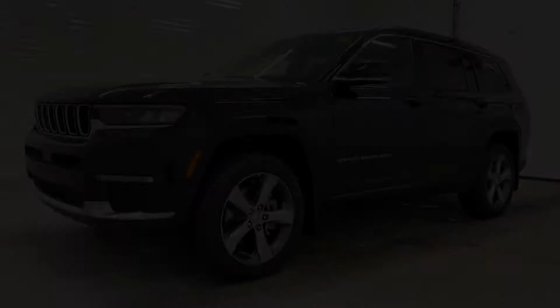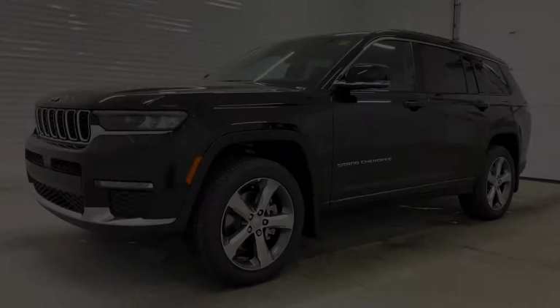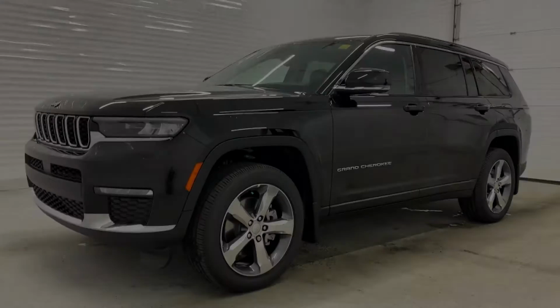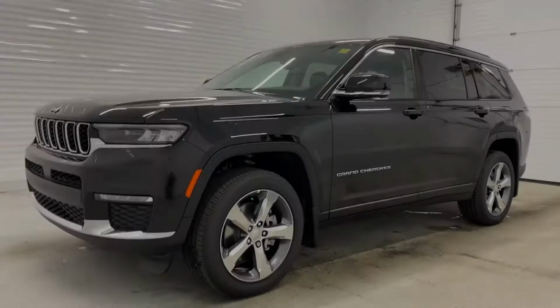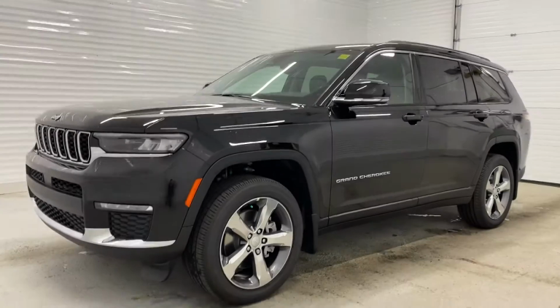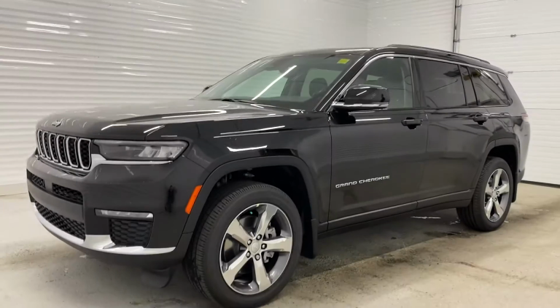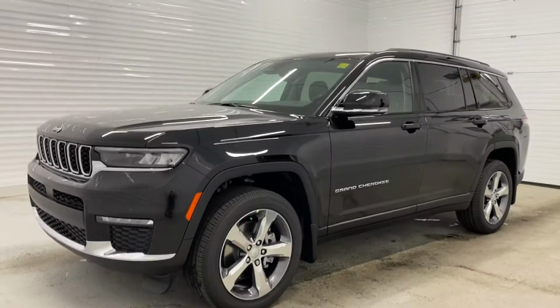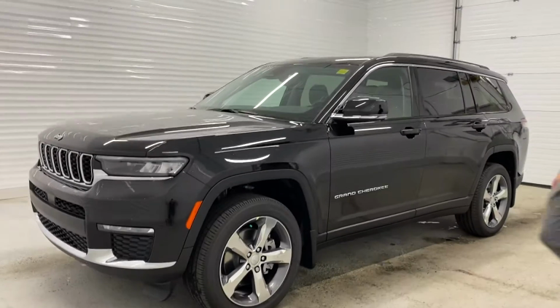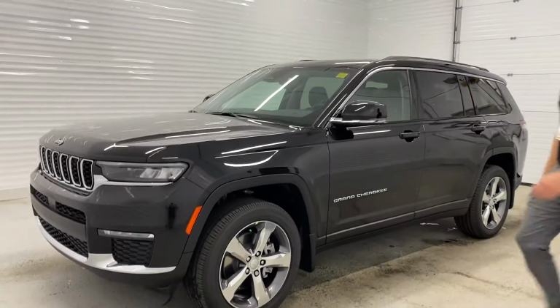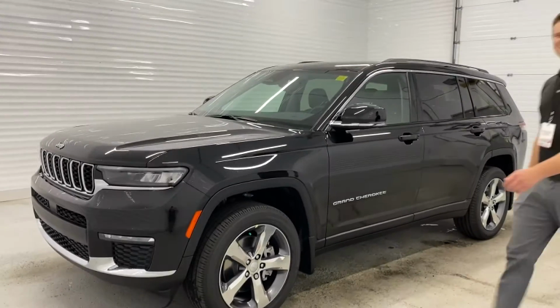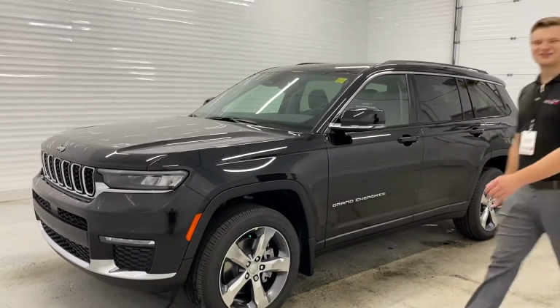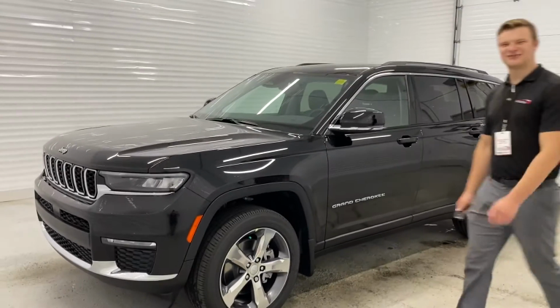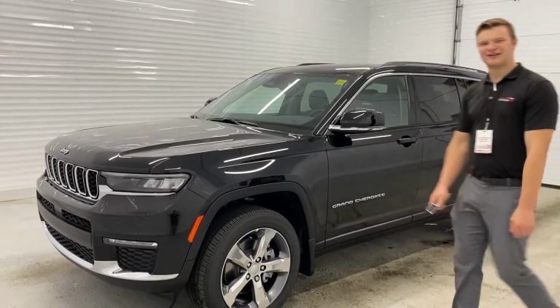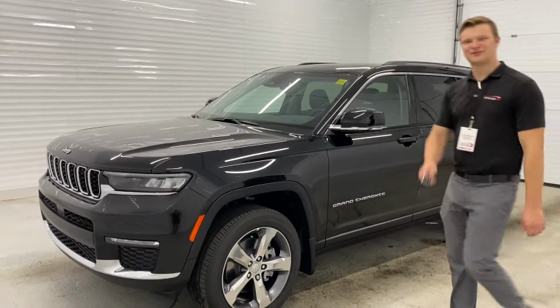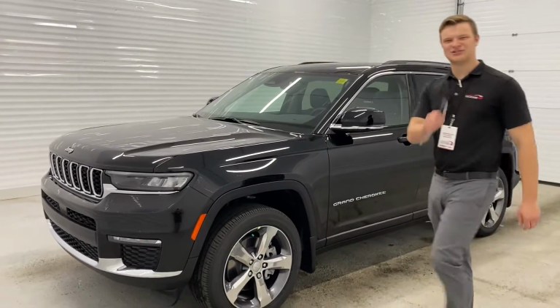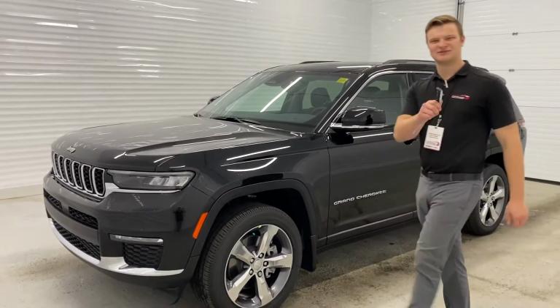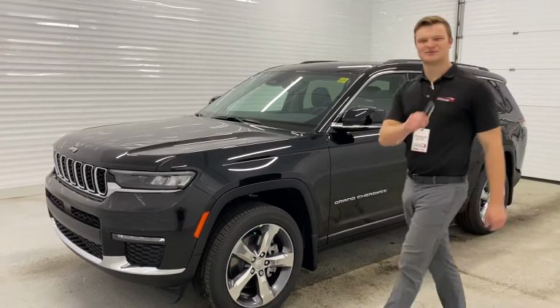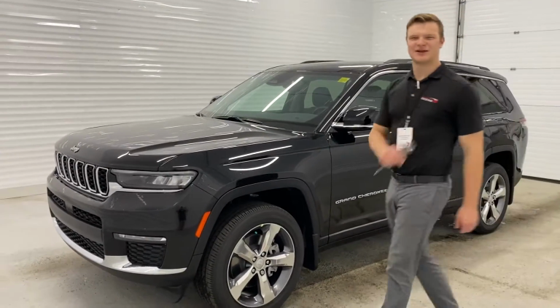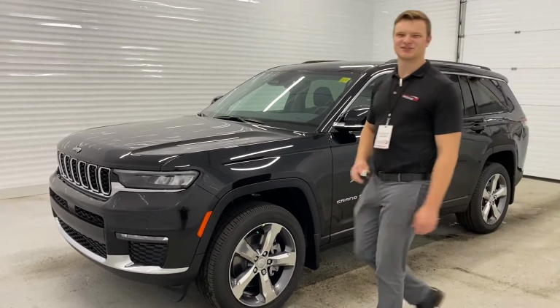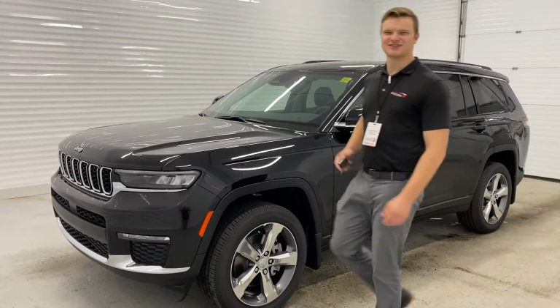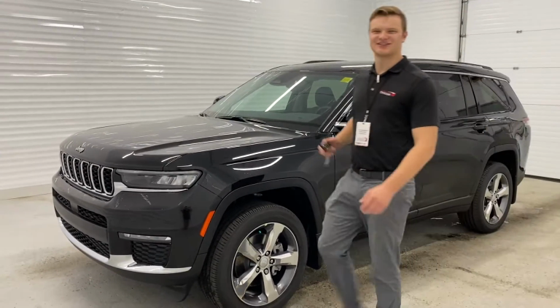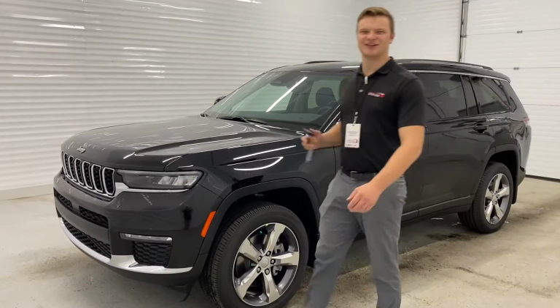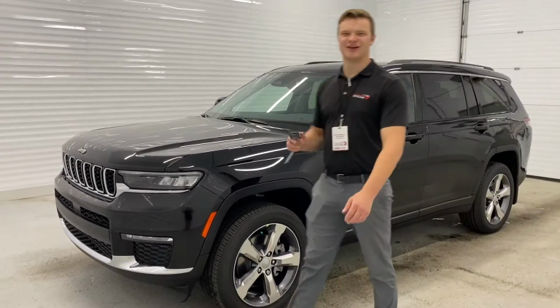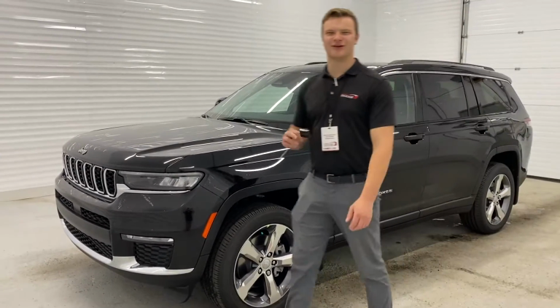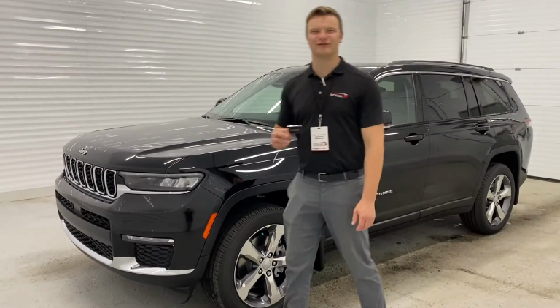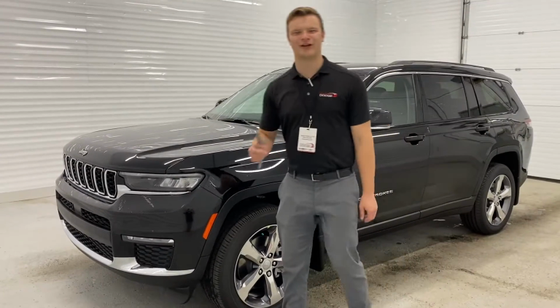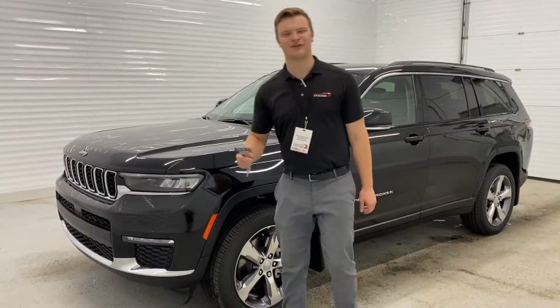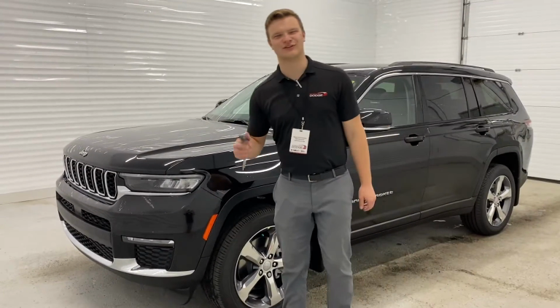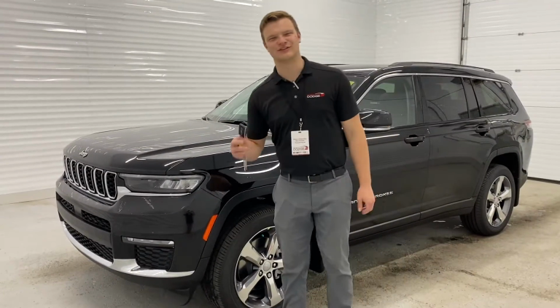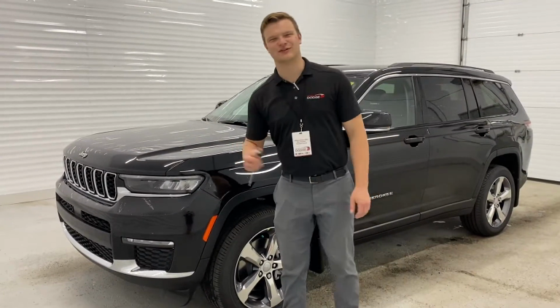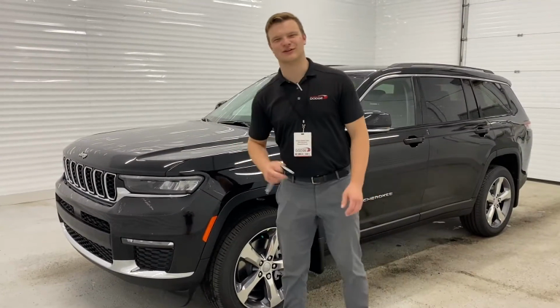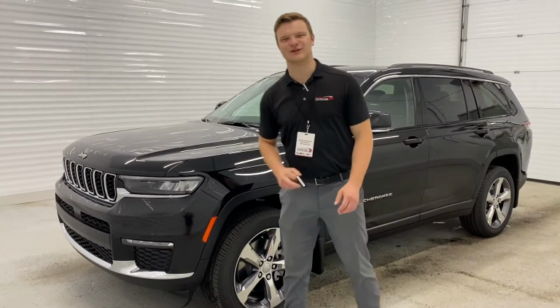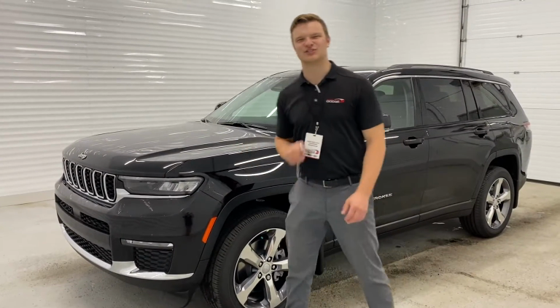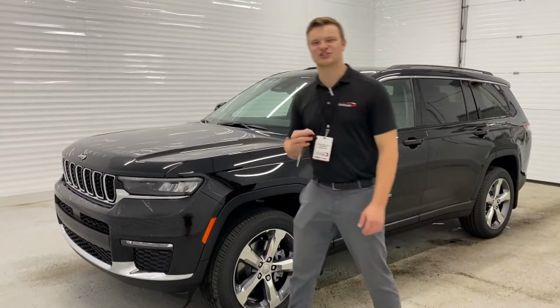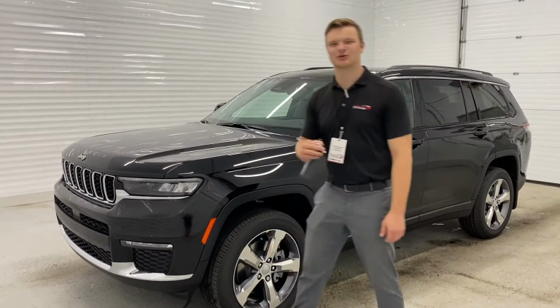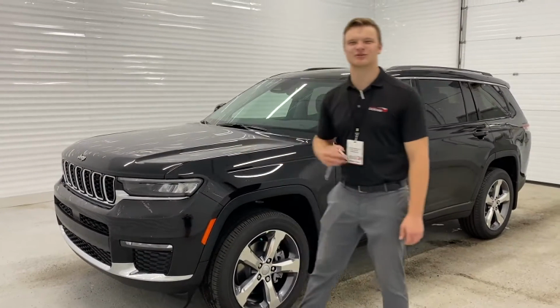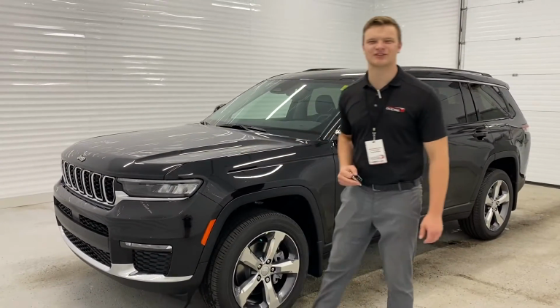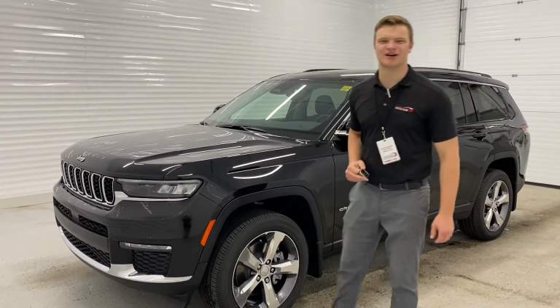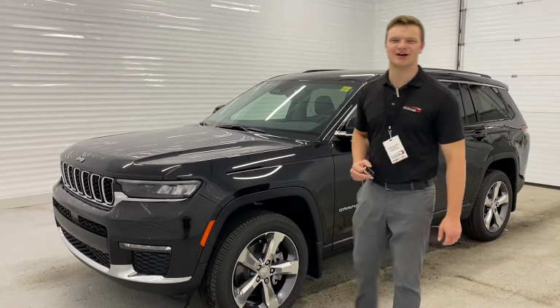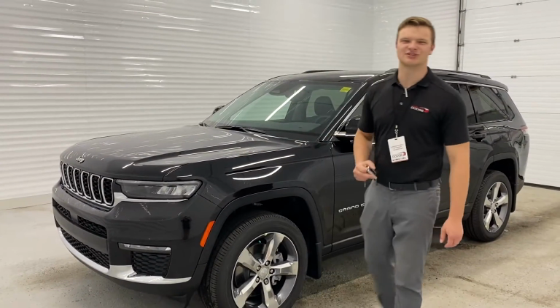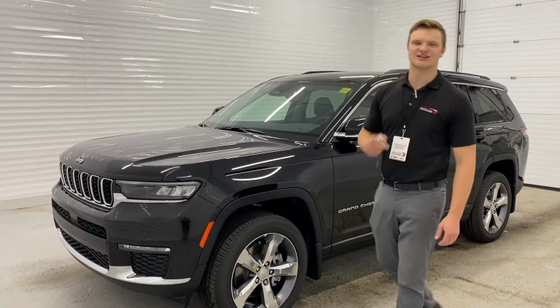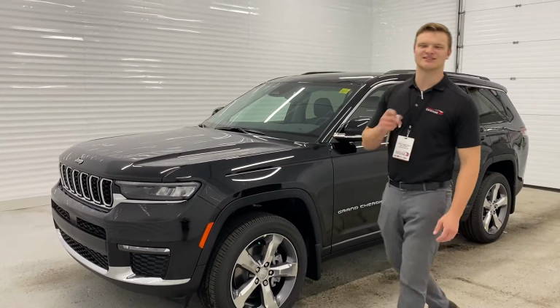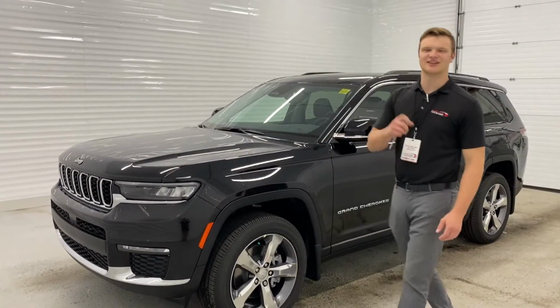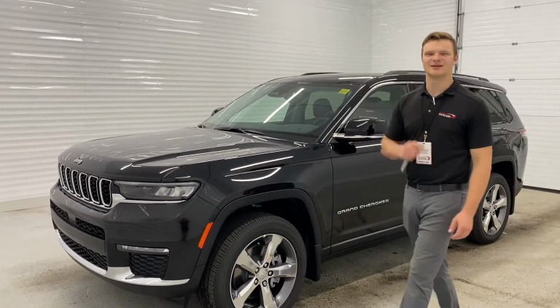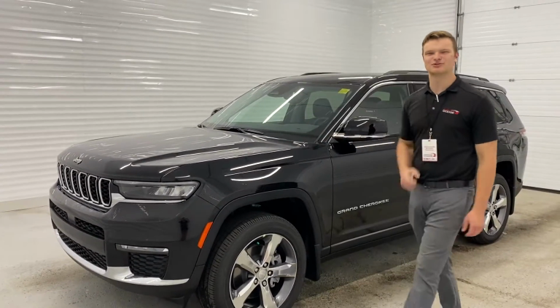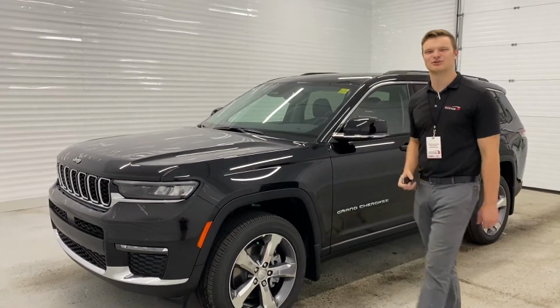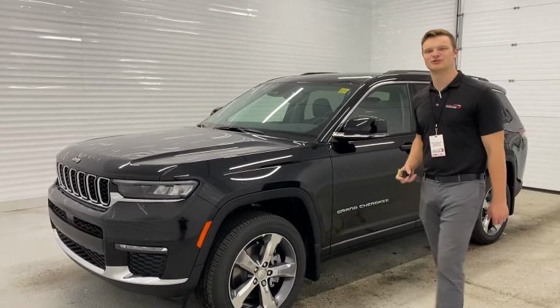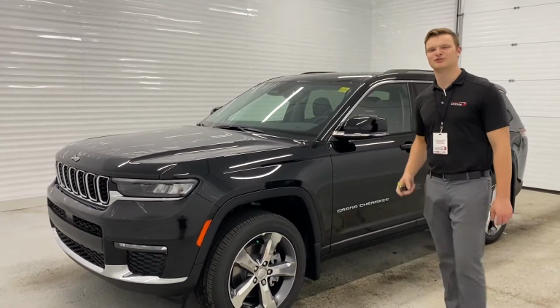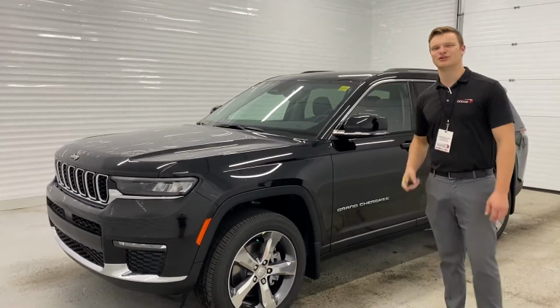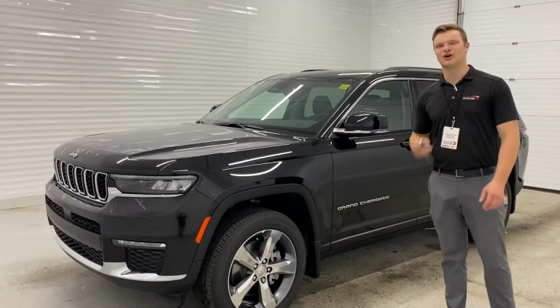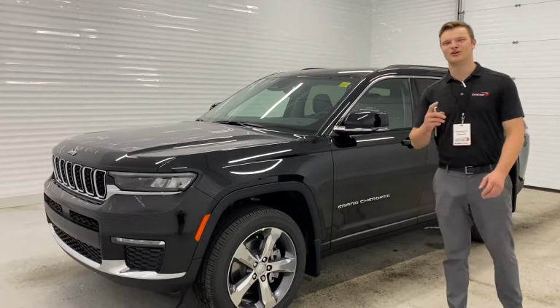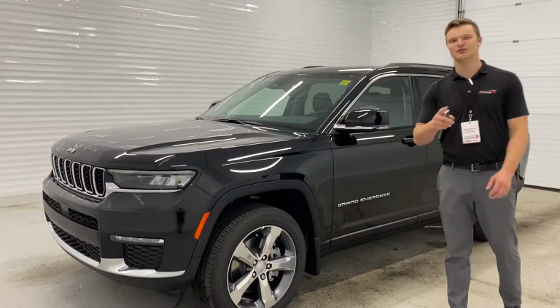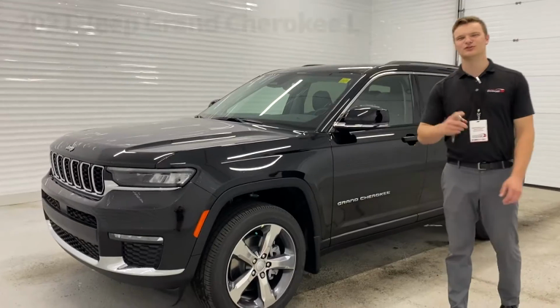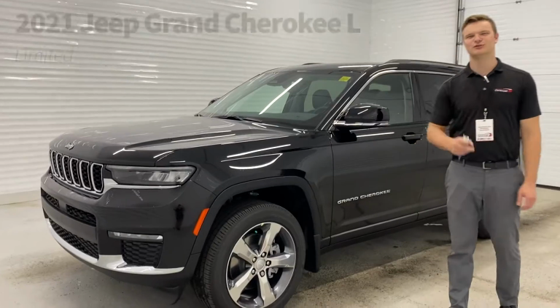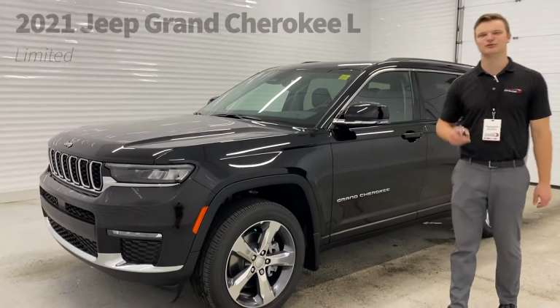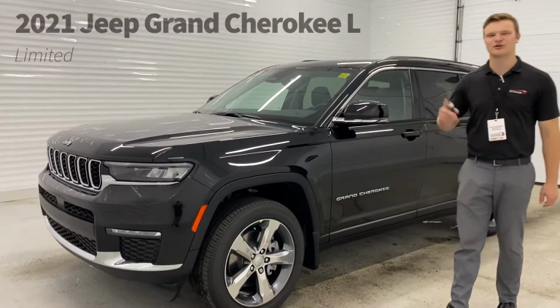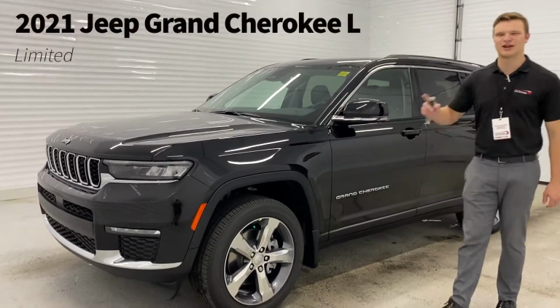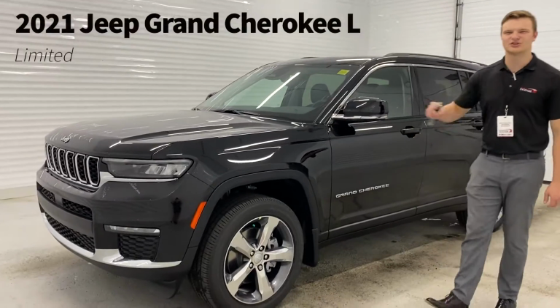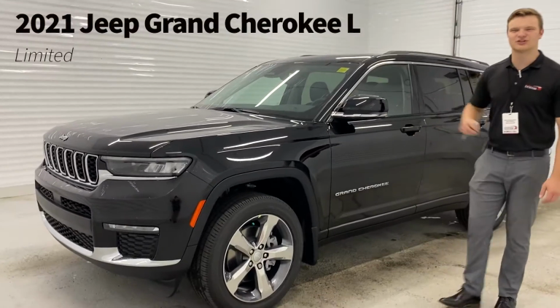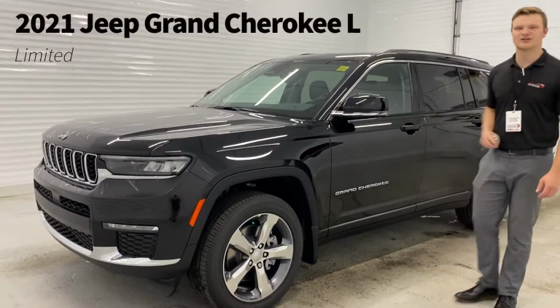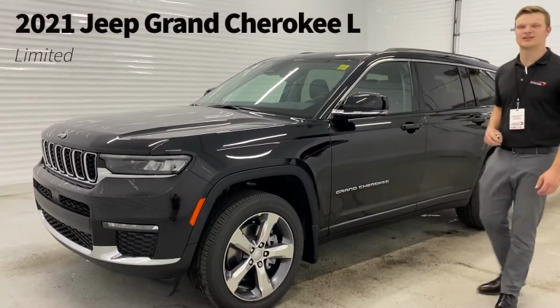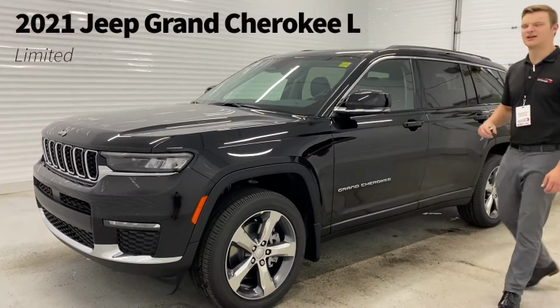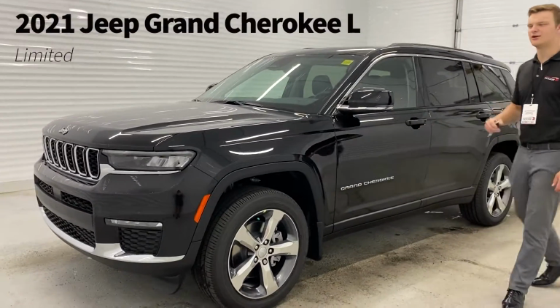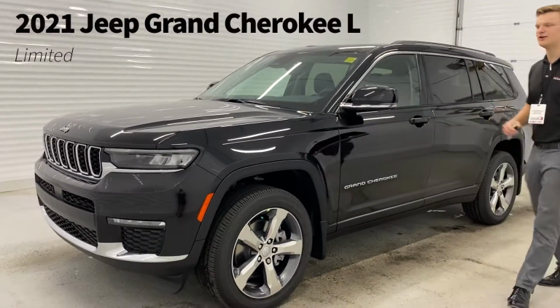What's going on guys, your favorite Jeep specialist here, Aaron Van Green, down here at Sherwood Dodge. Today I'm showing you the all-new Grand Cherokee L.